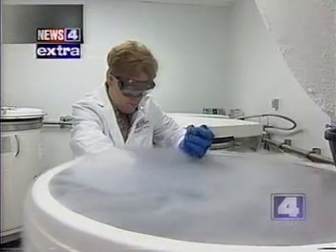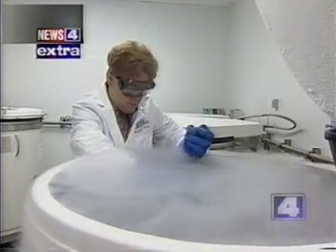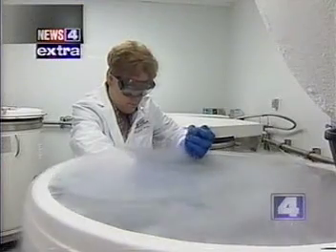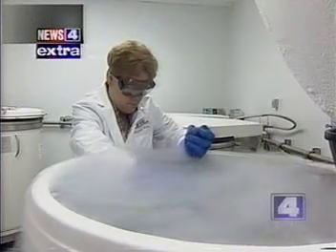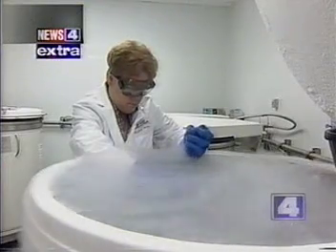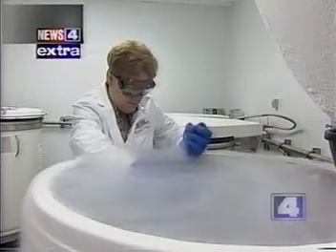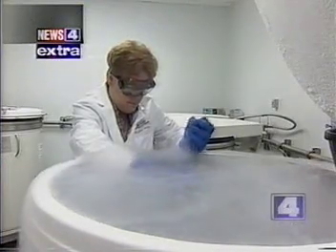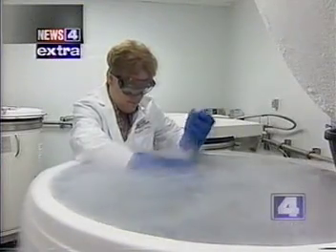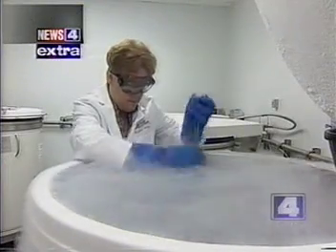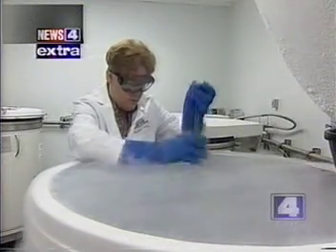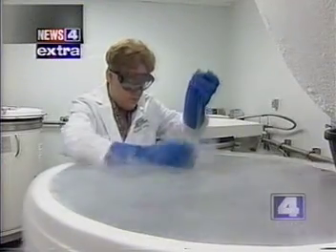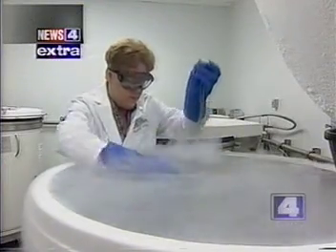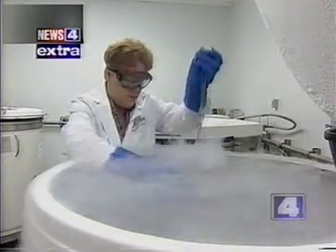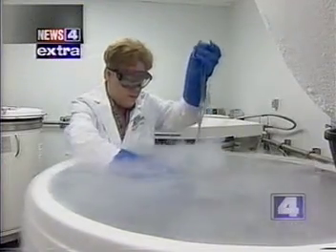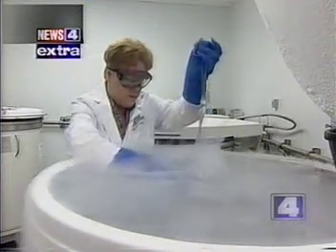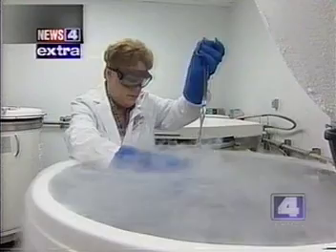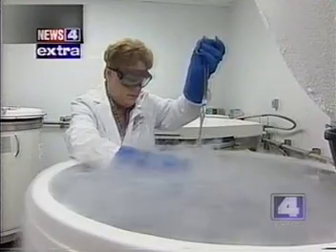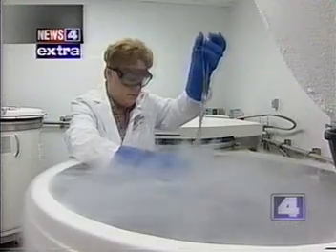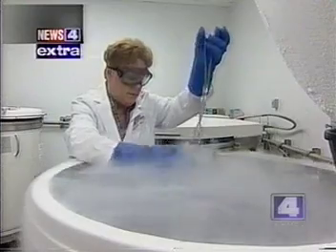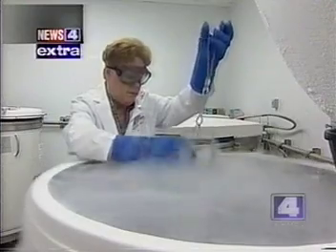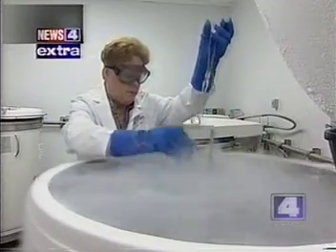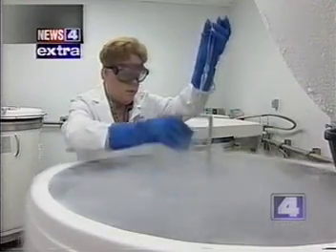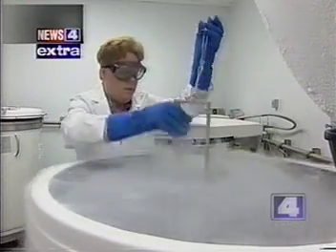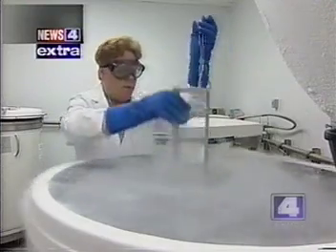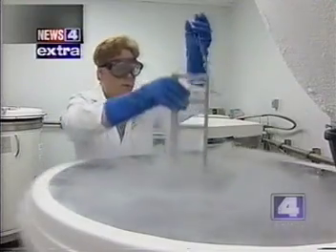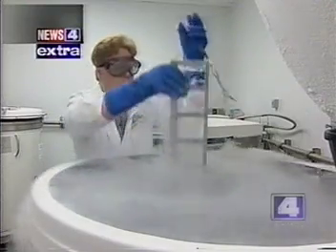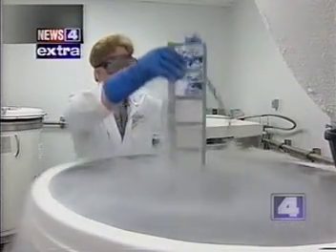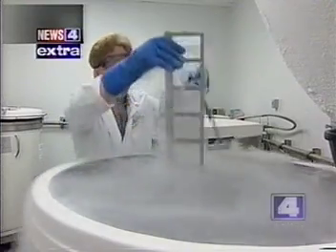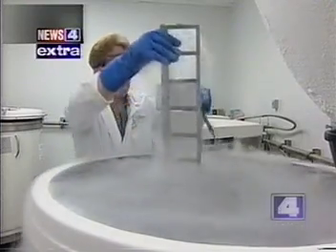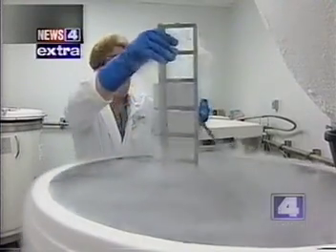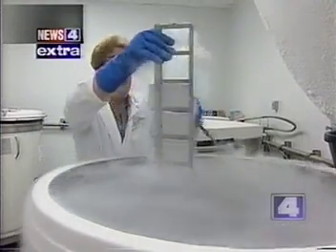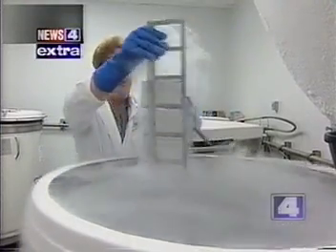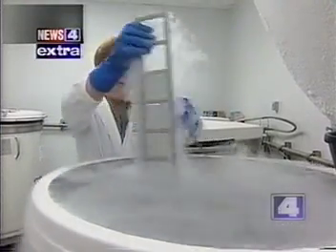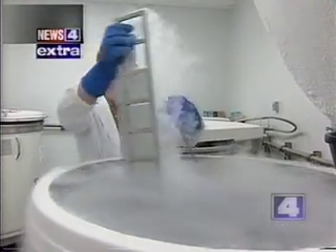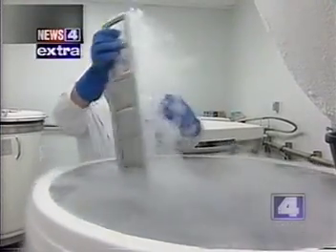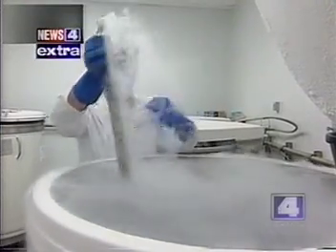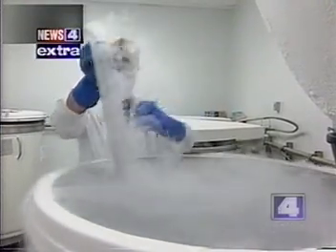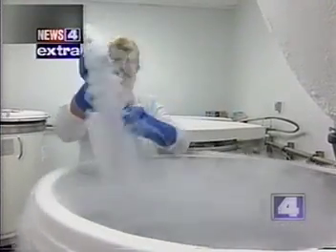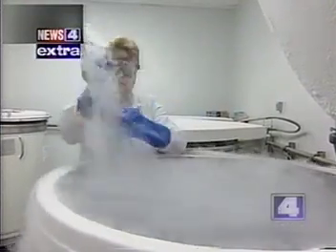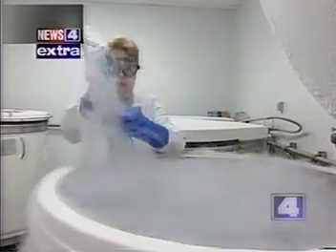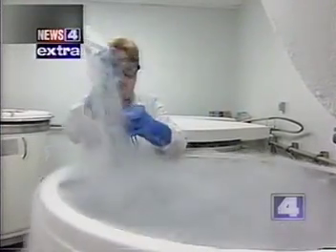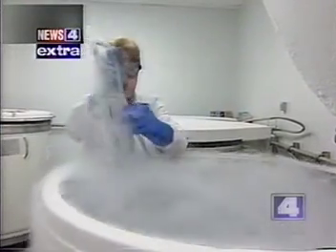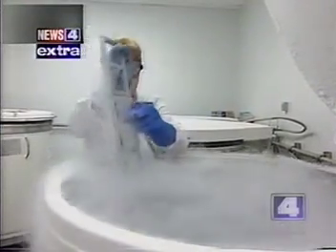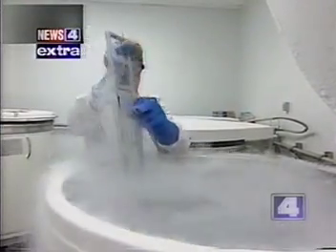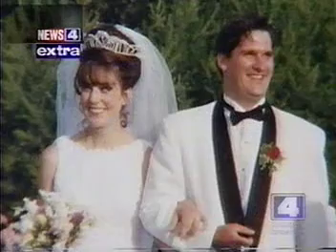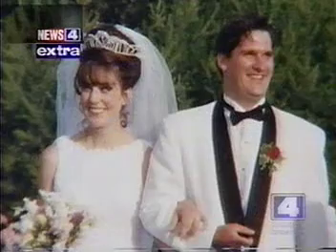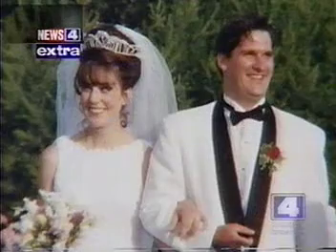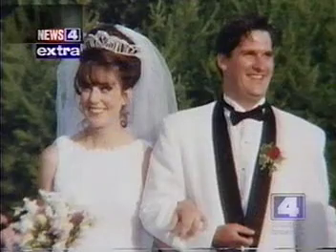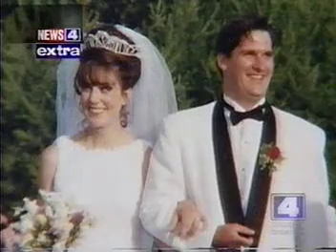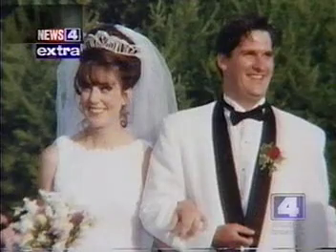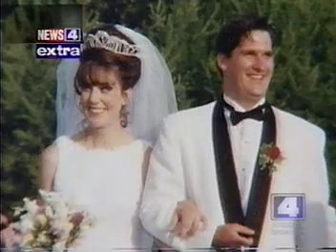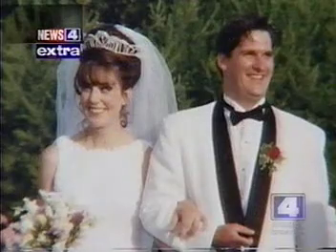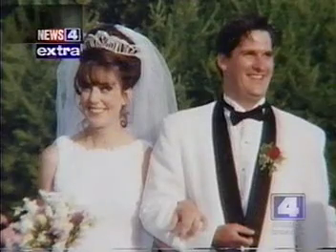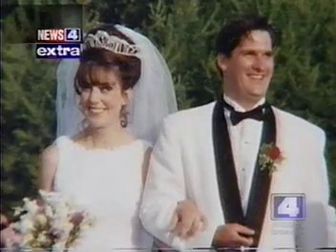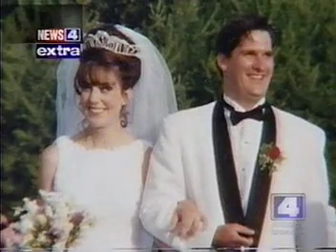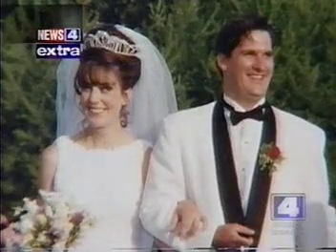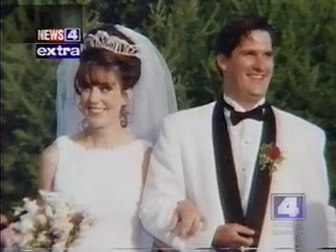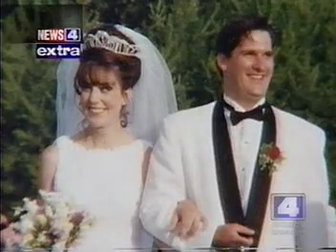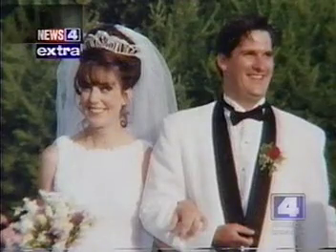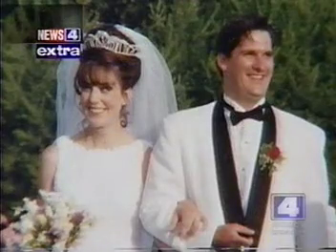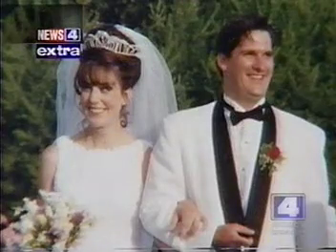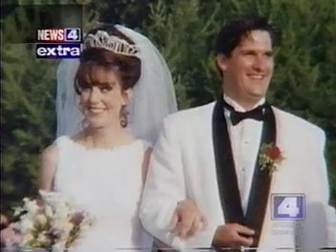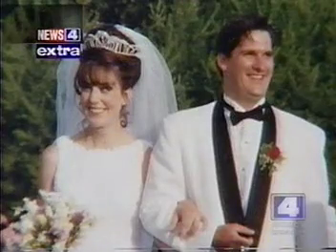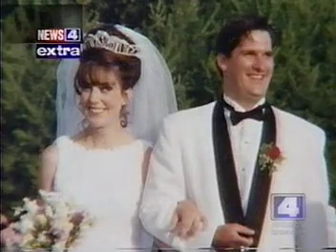A baby's cord blood is rich in stem cells, which are used for transplants and possibly cures for devastating diseases like Chris's.